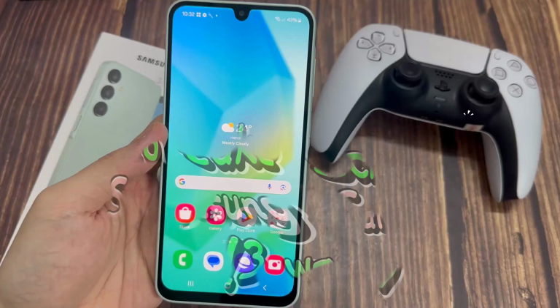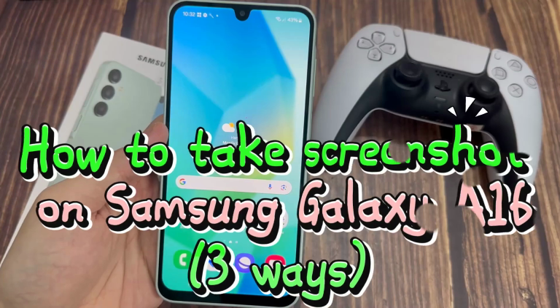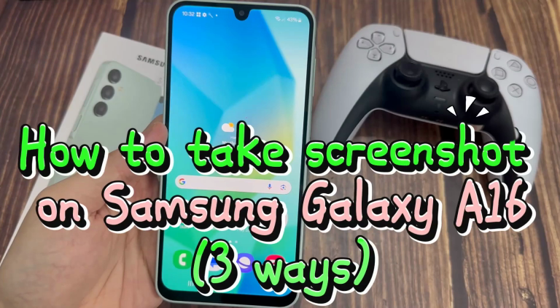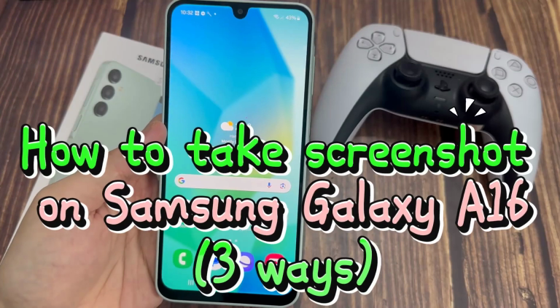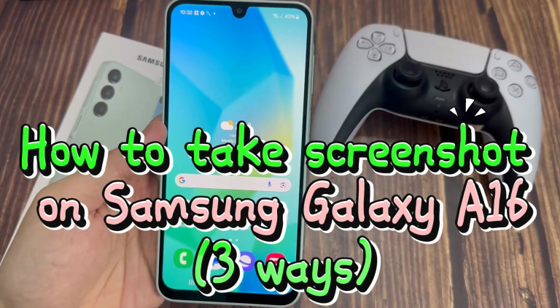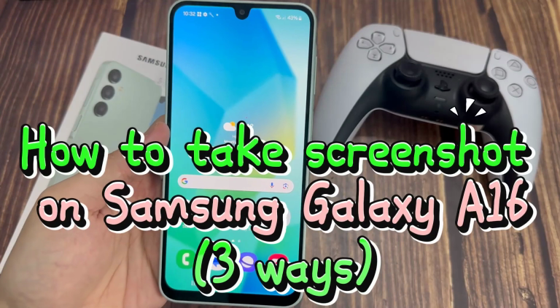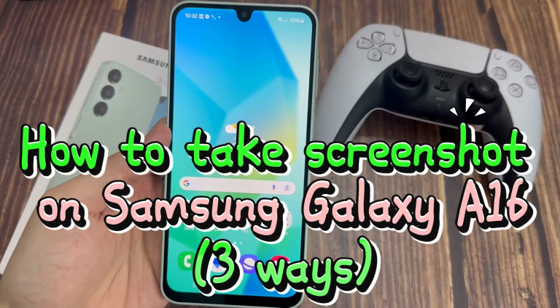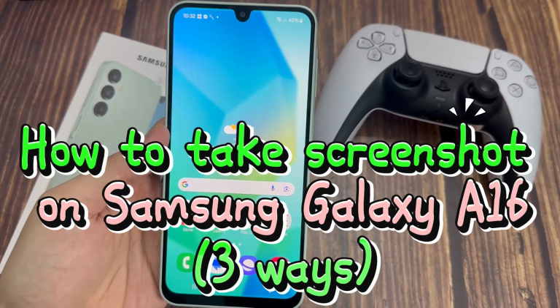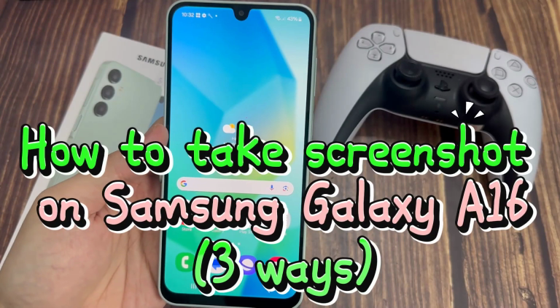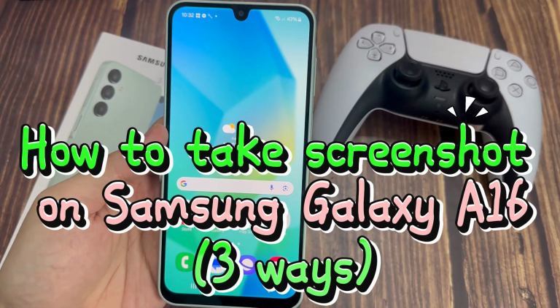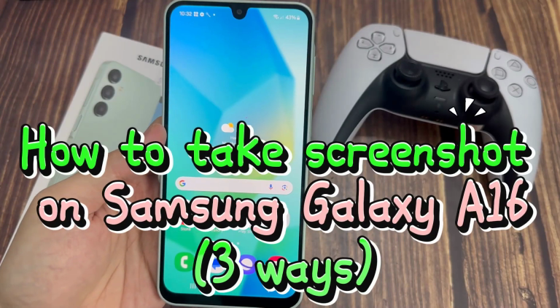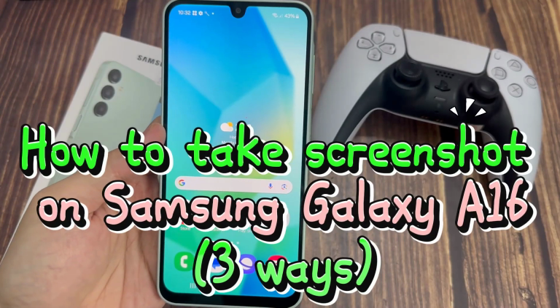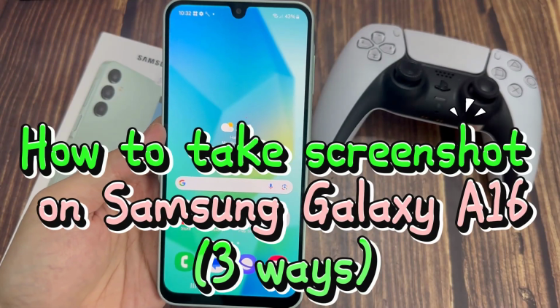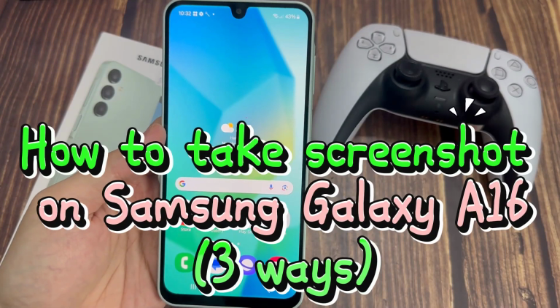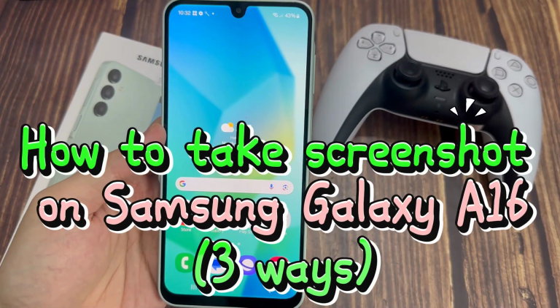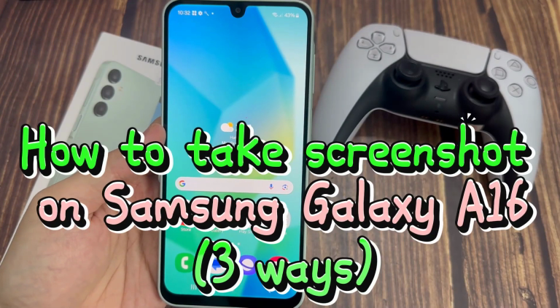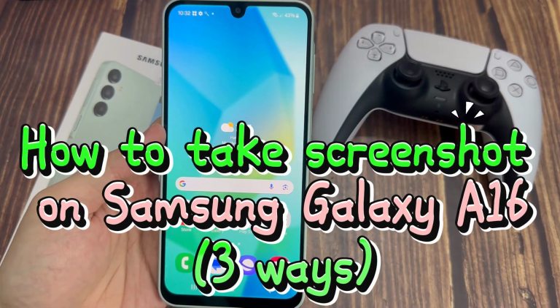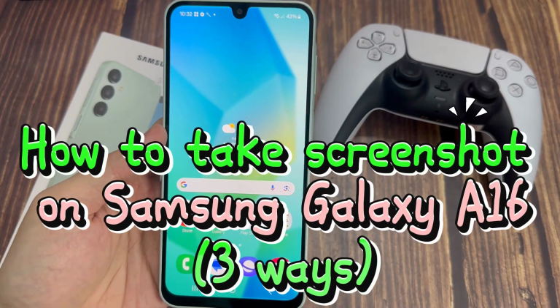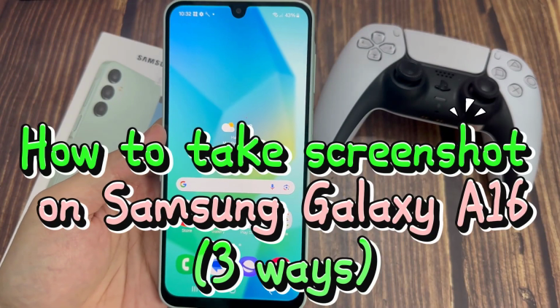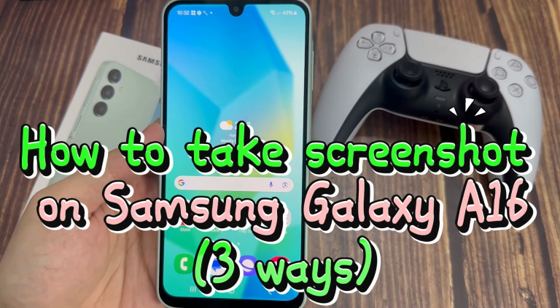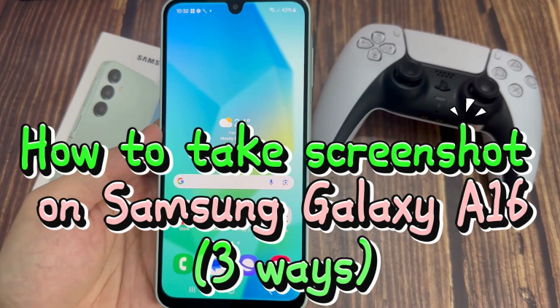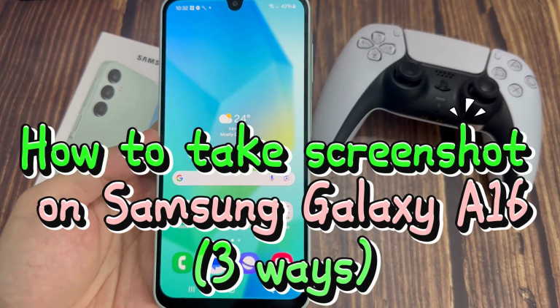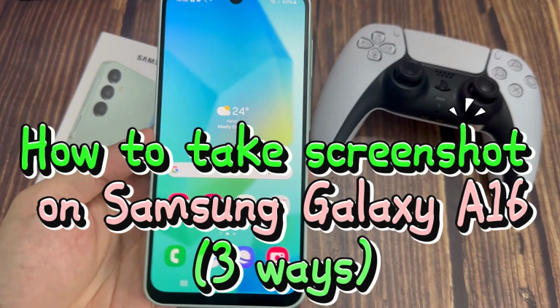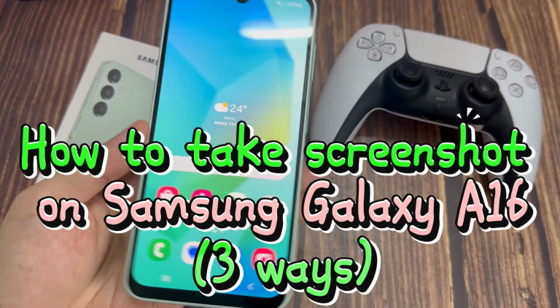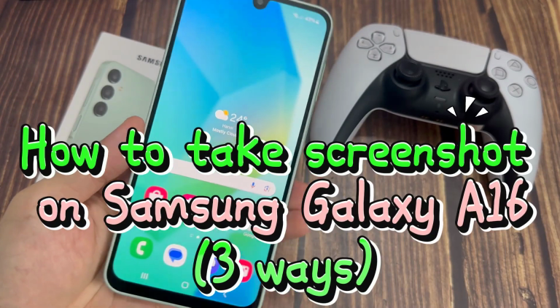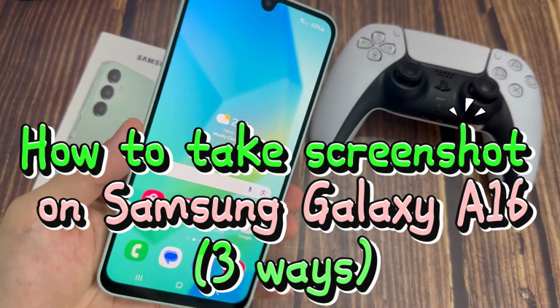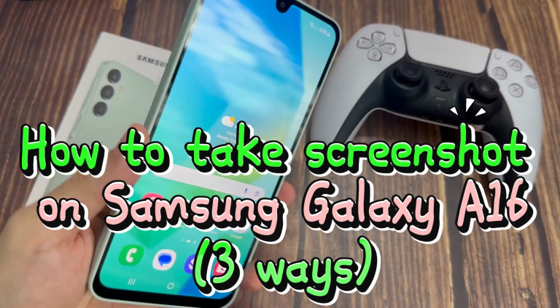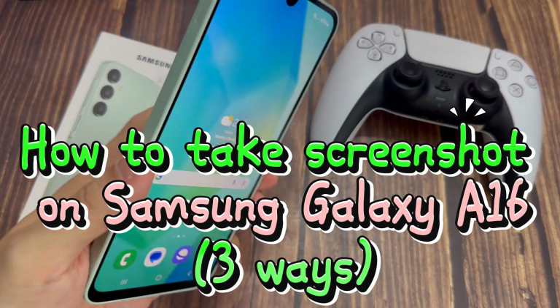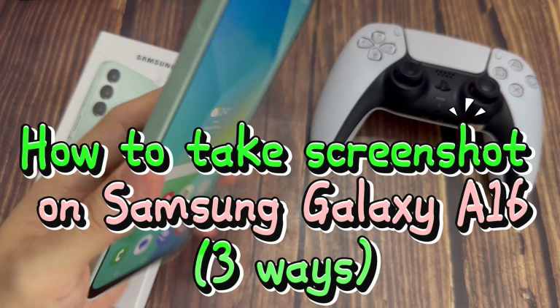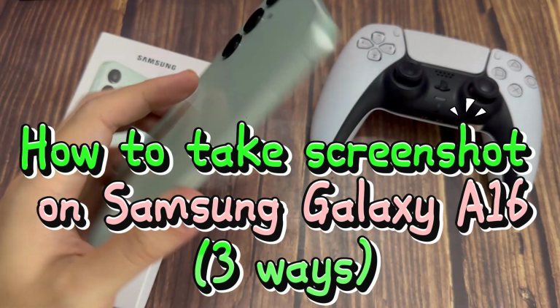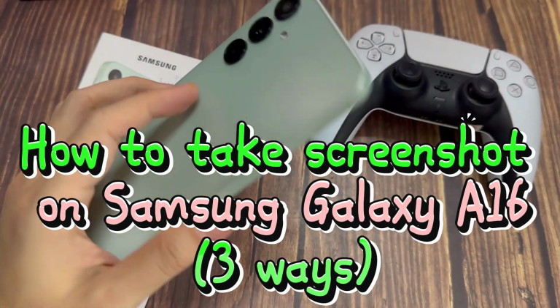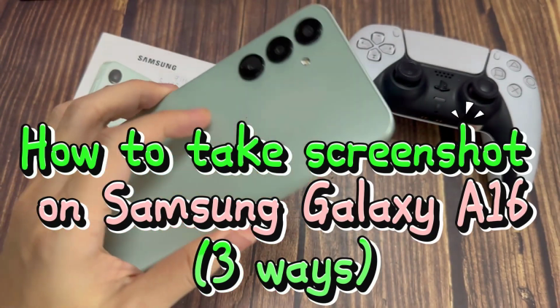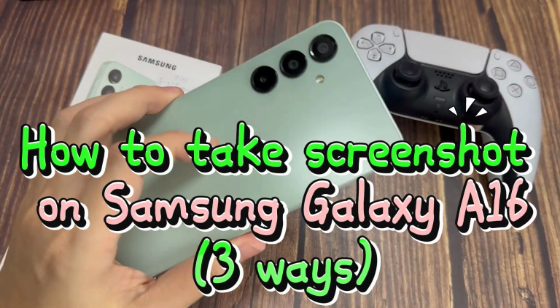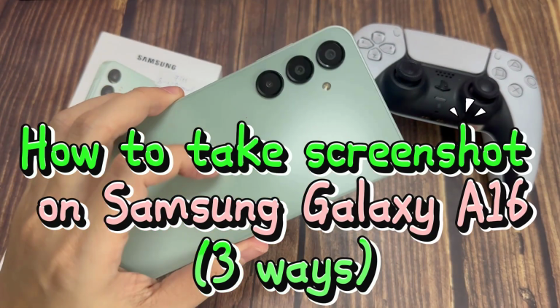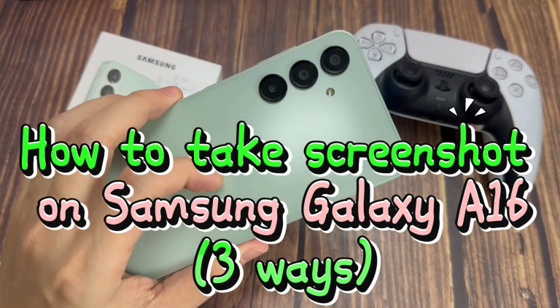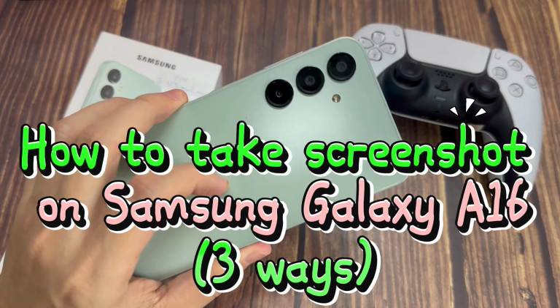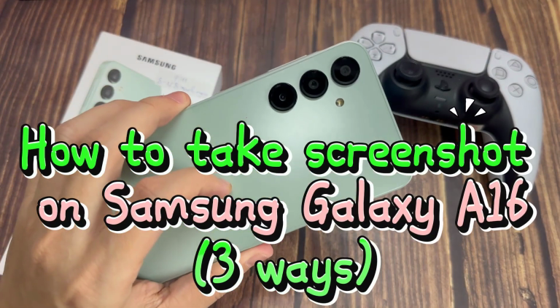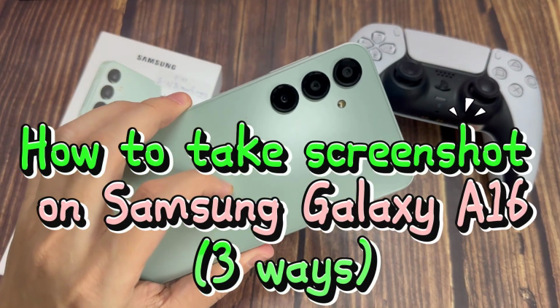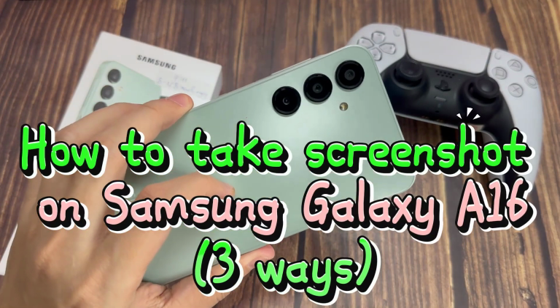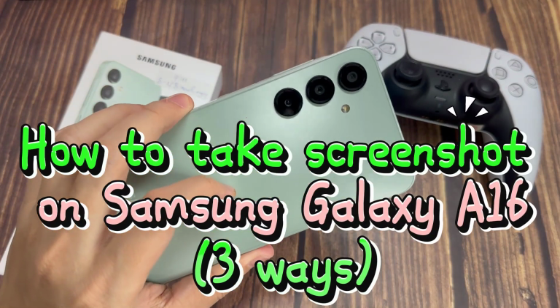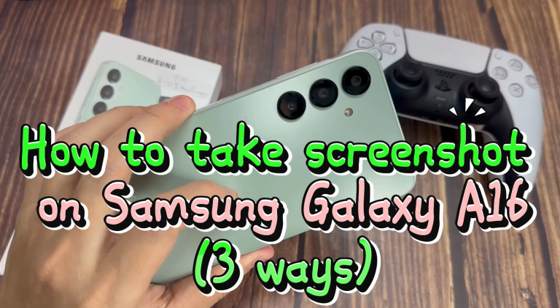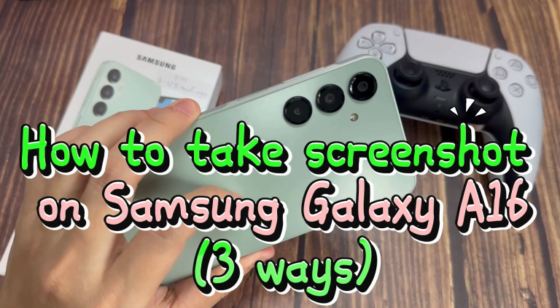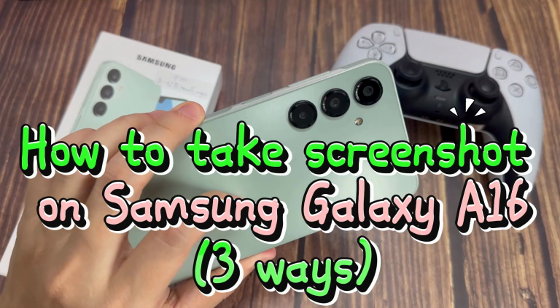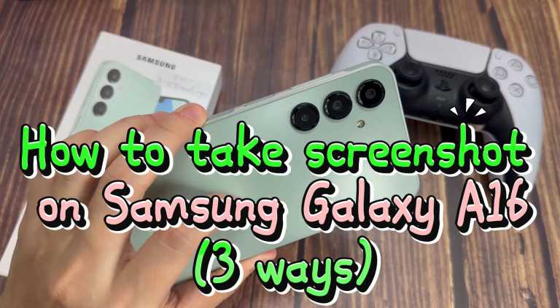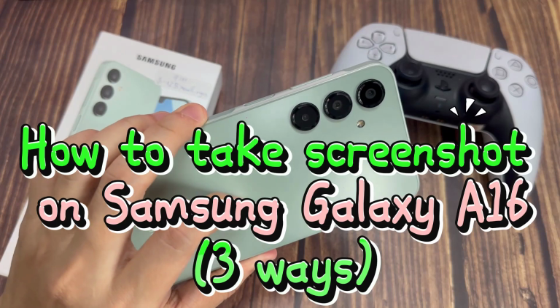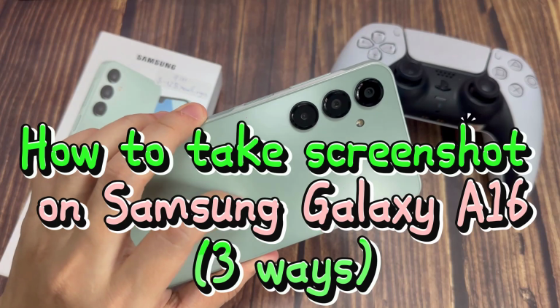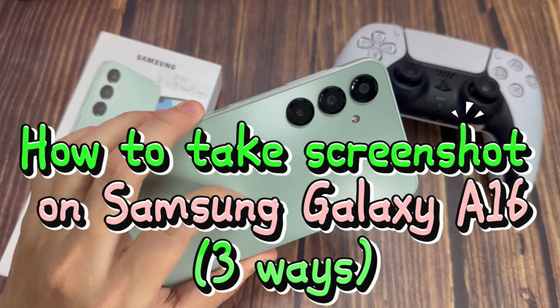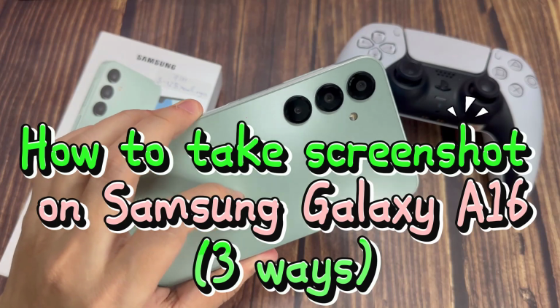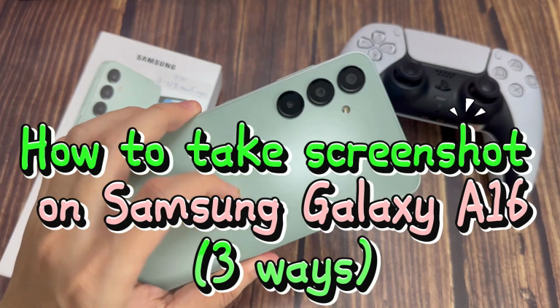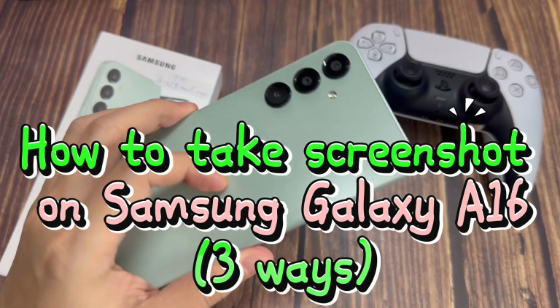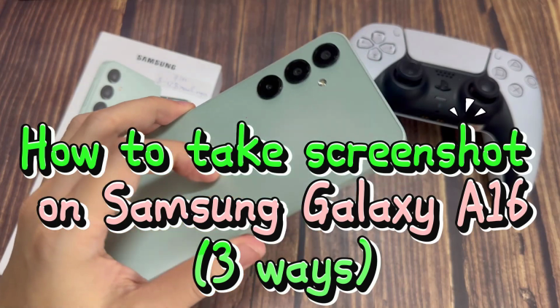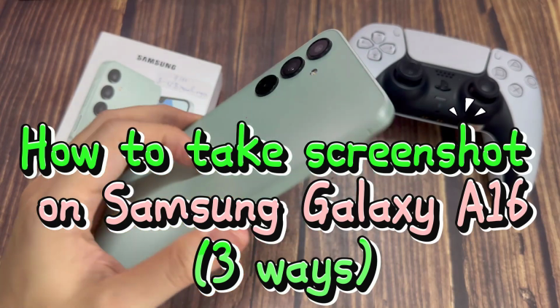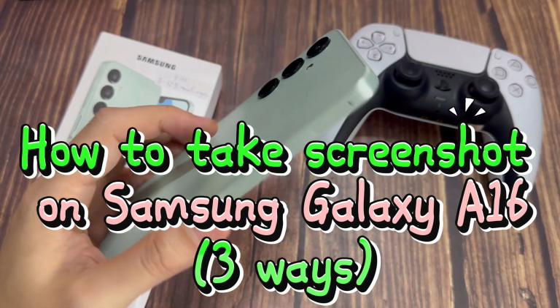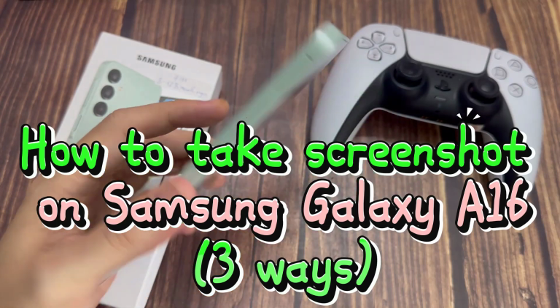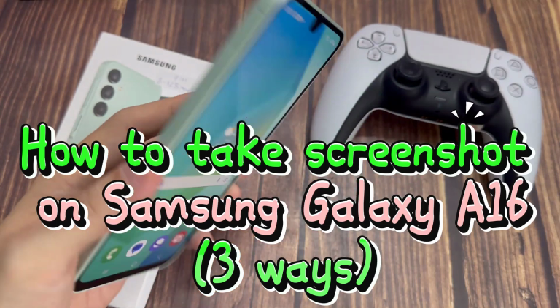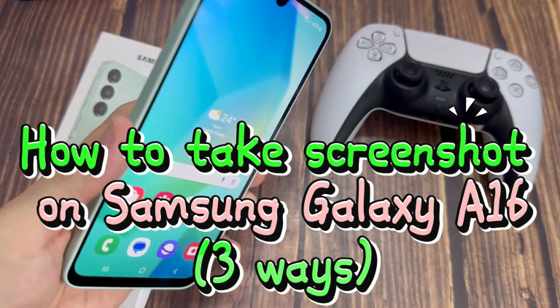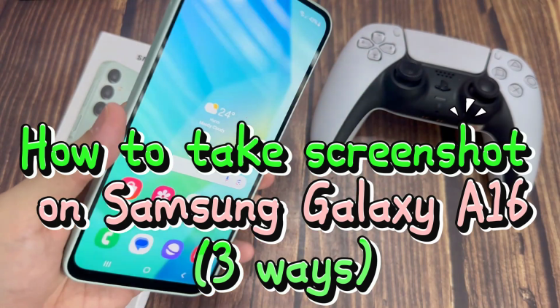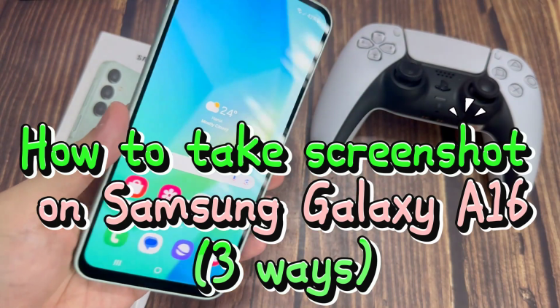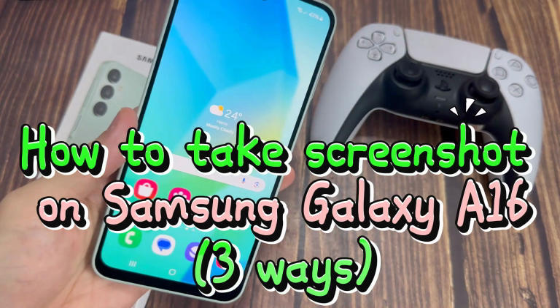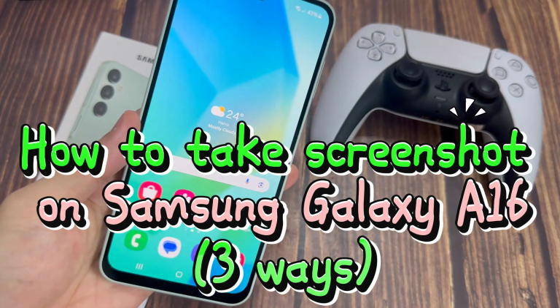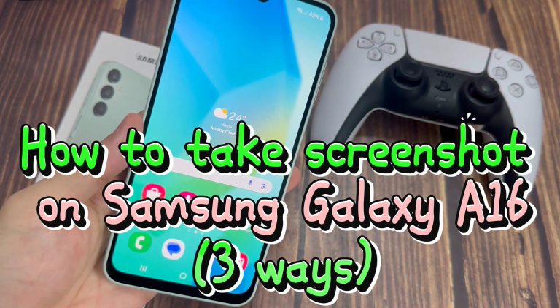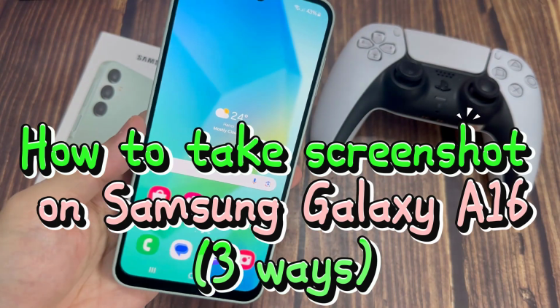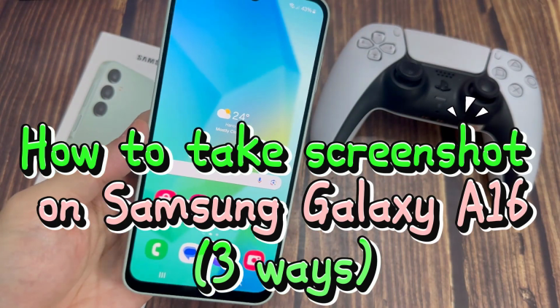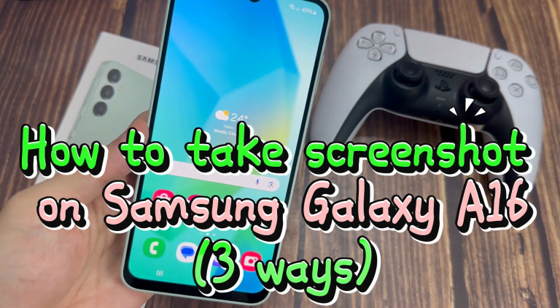Hi everyone. In this video, I will show you how to take screenshots on Samsung Galaxy A16 in a few different ways.